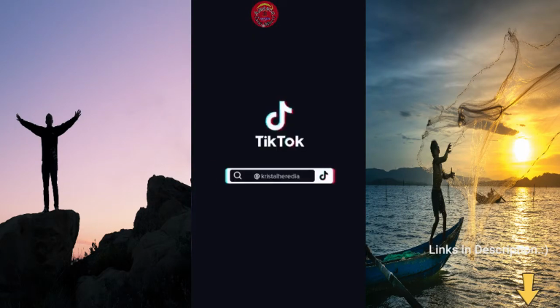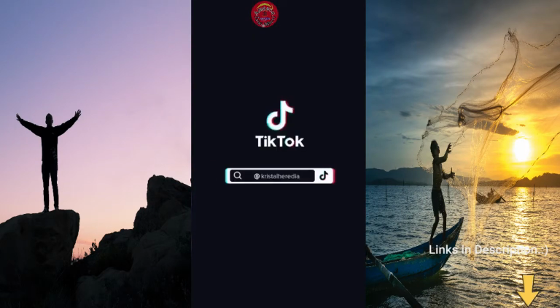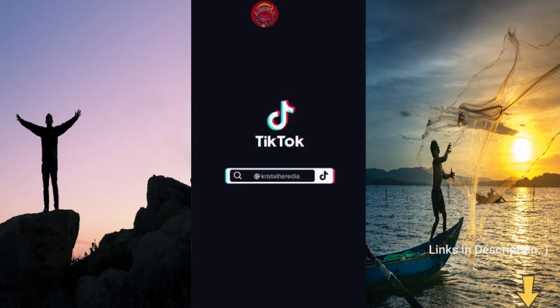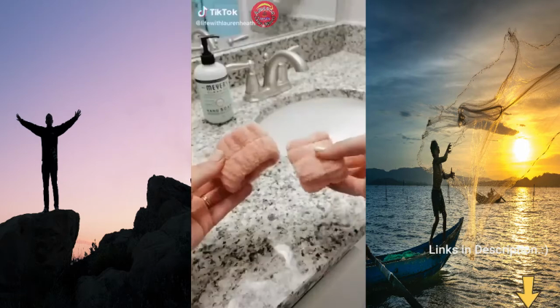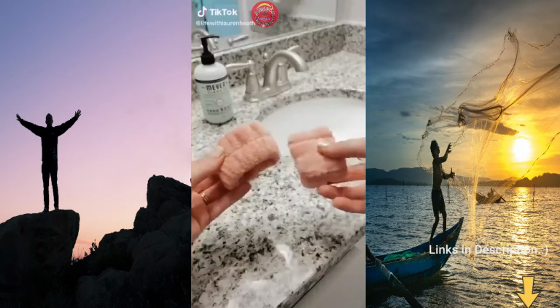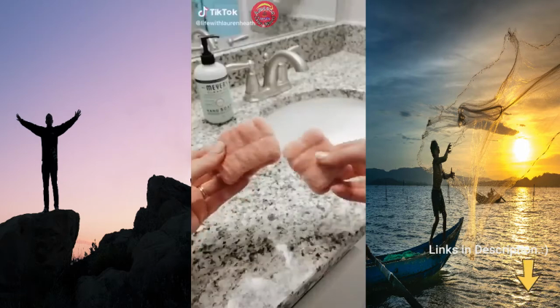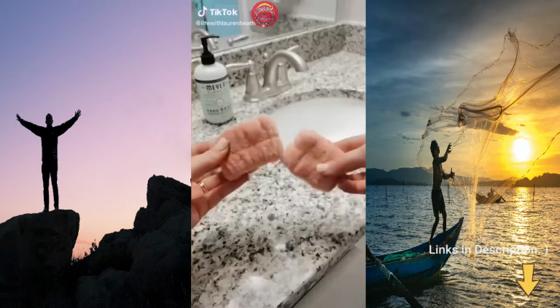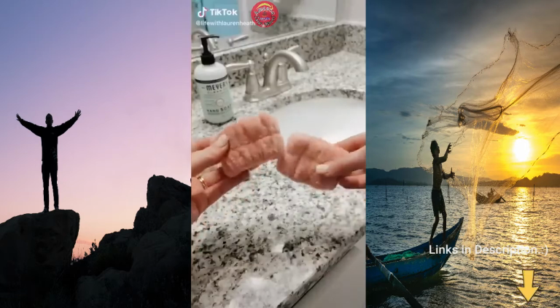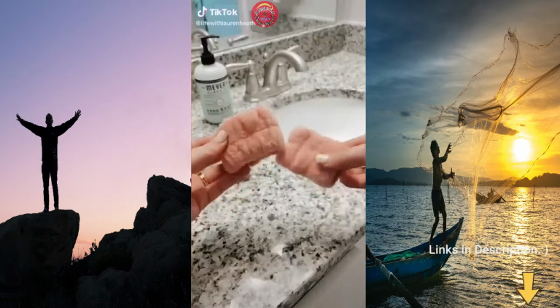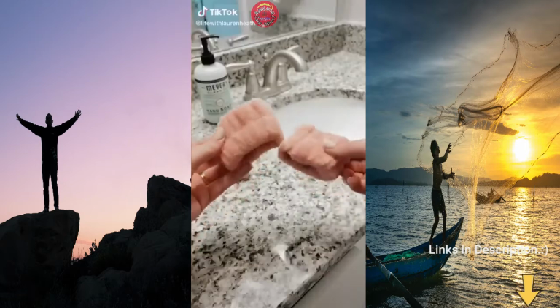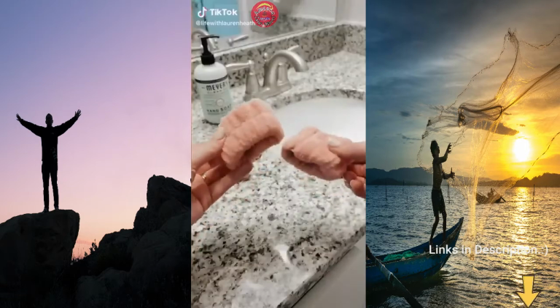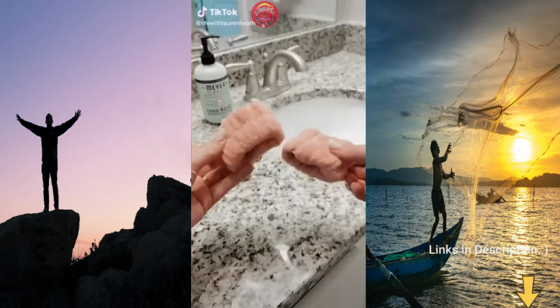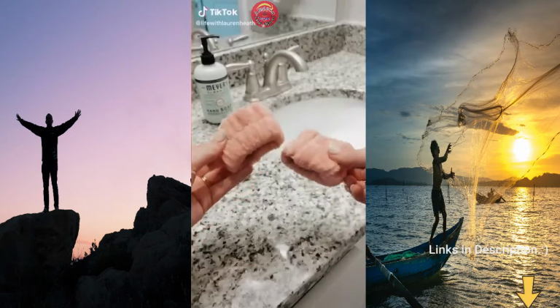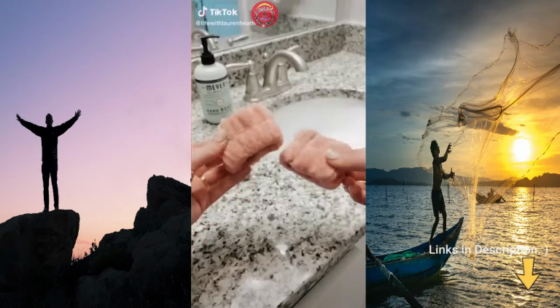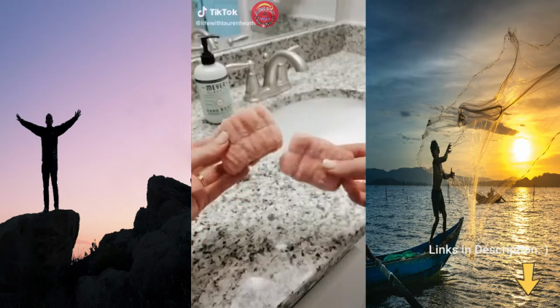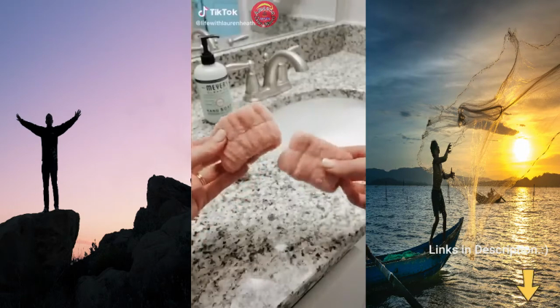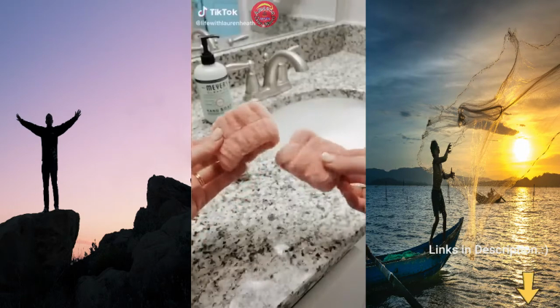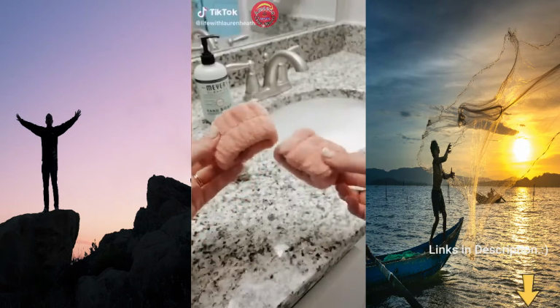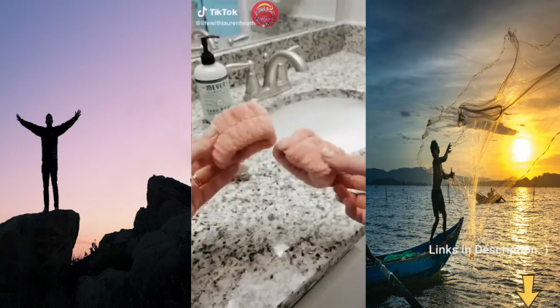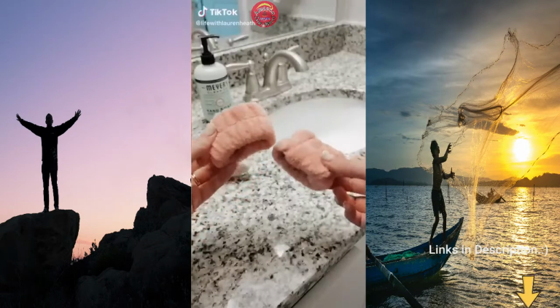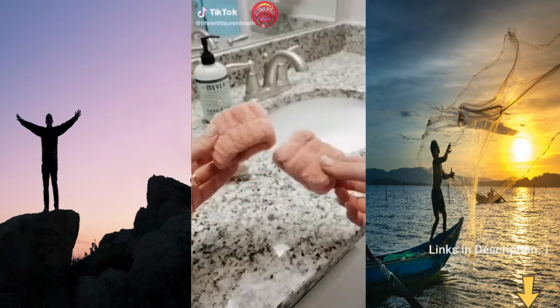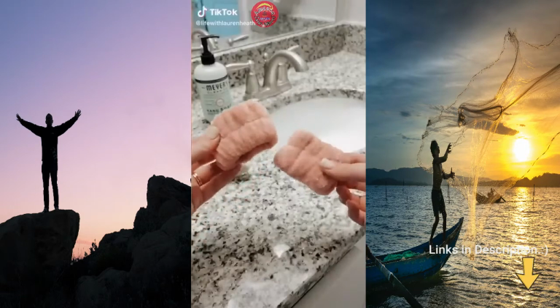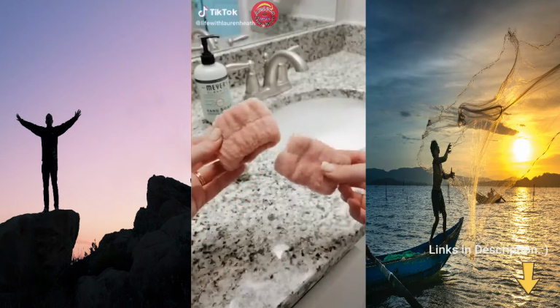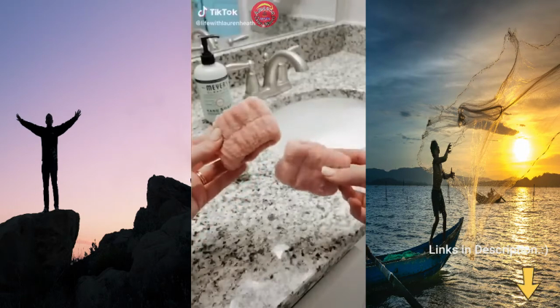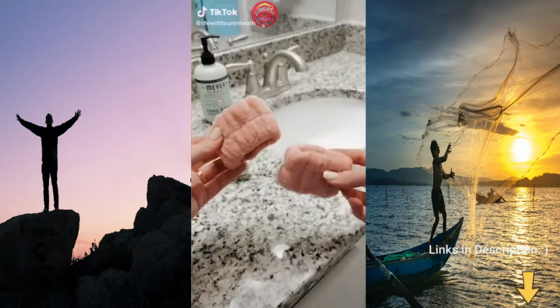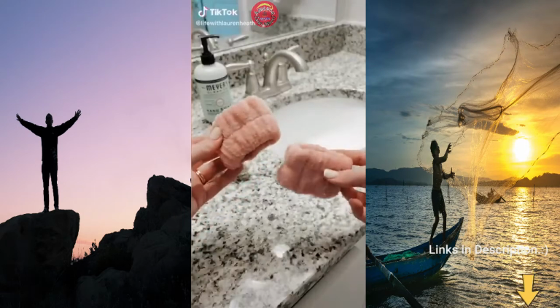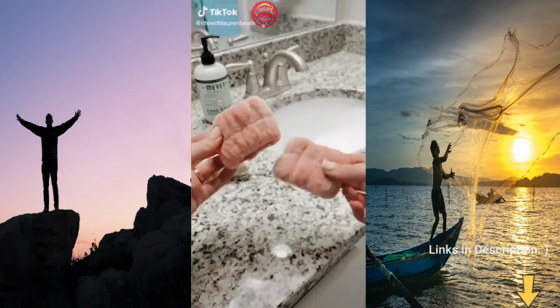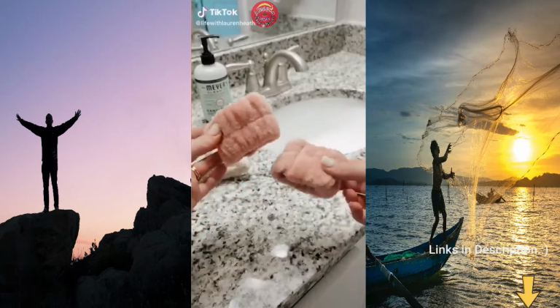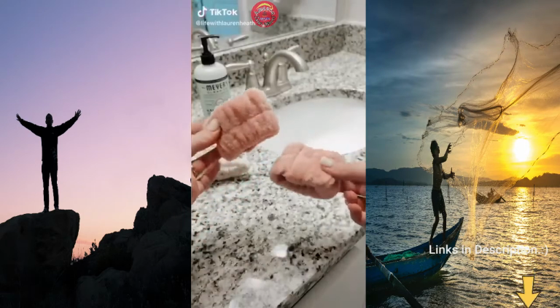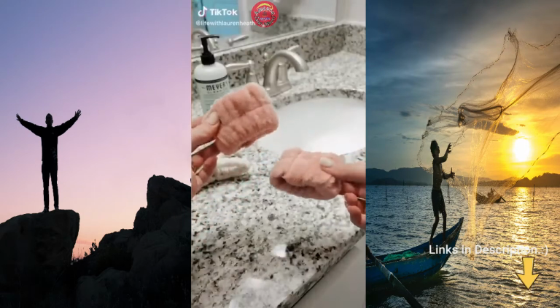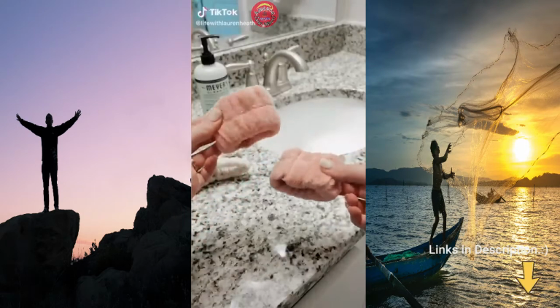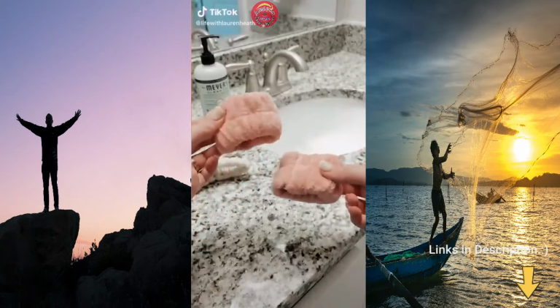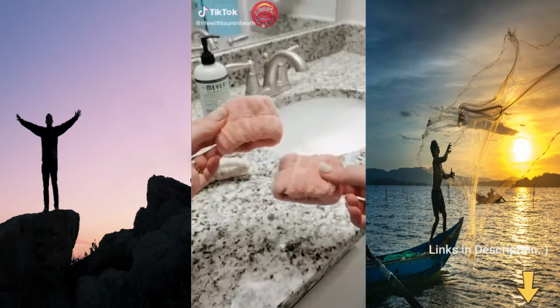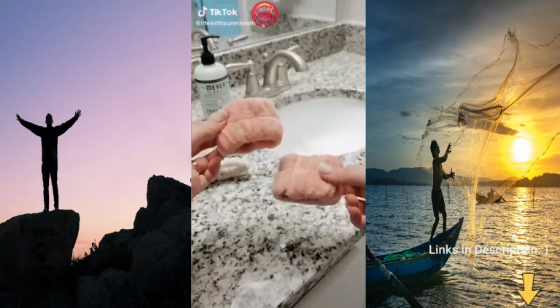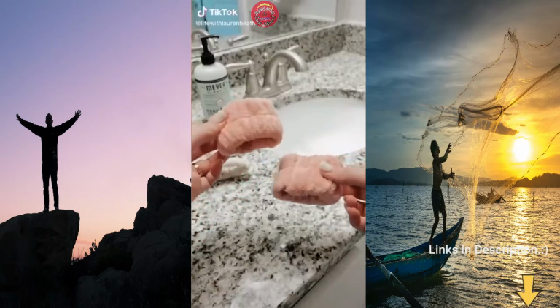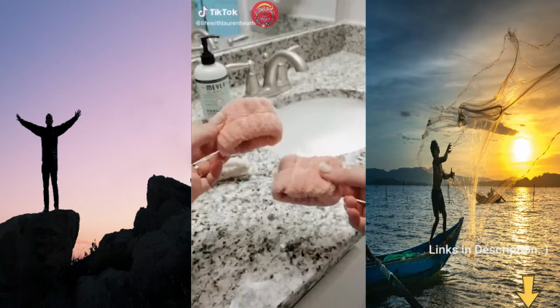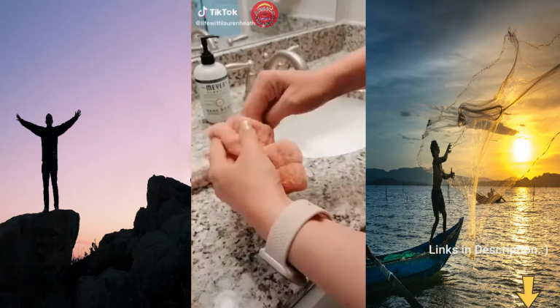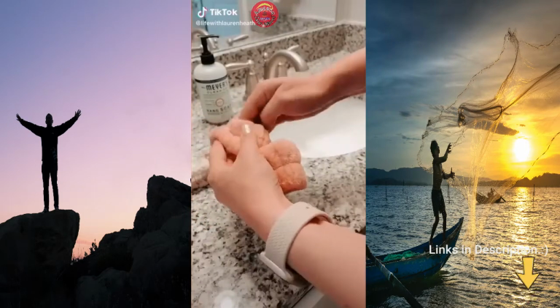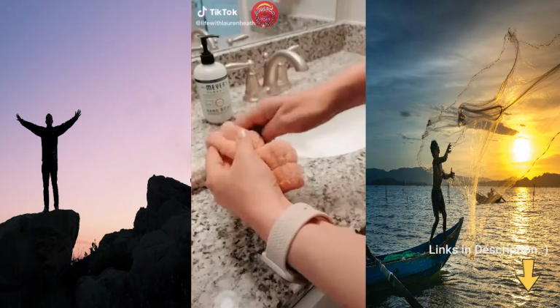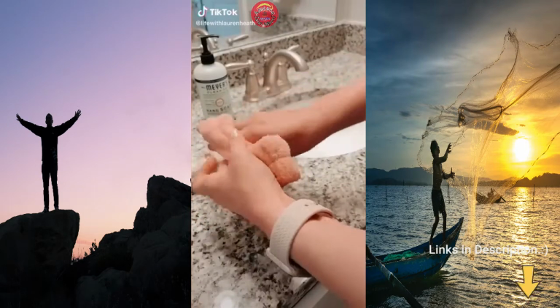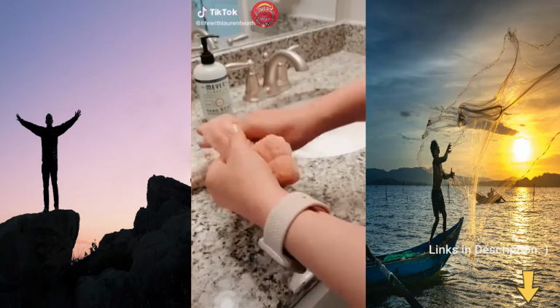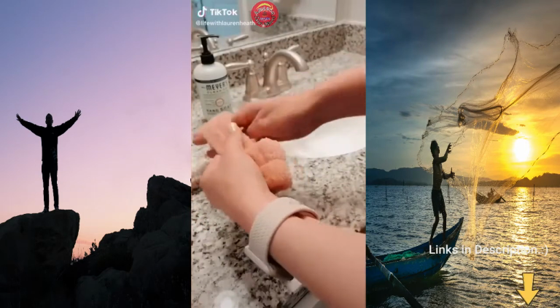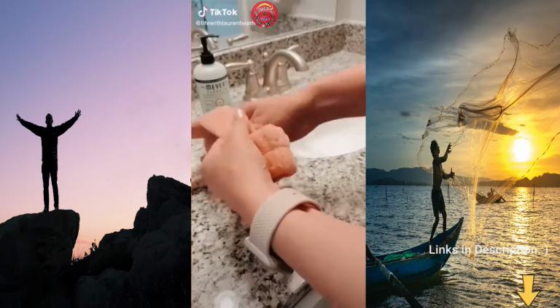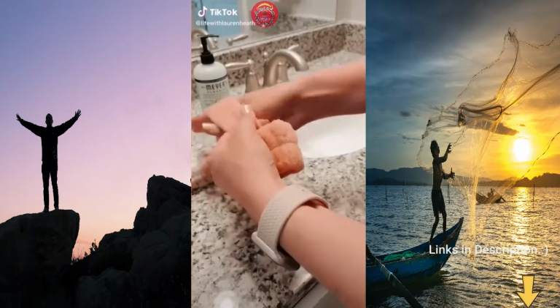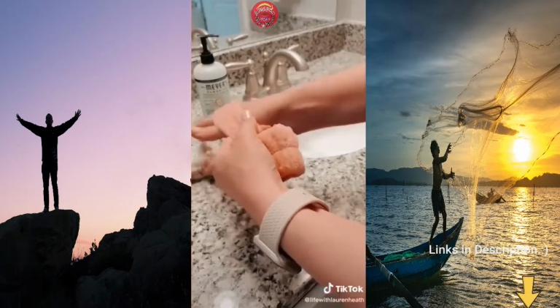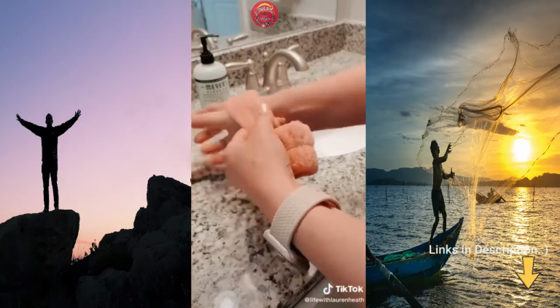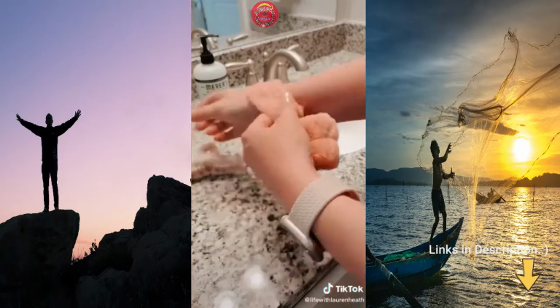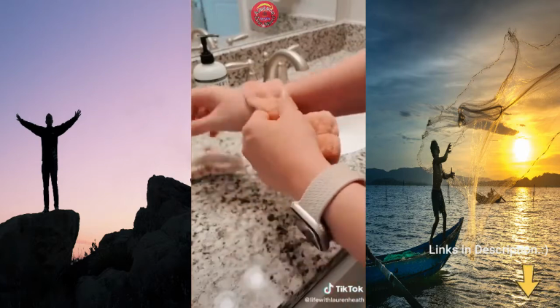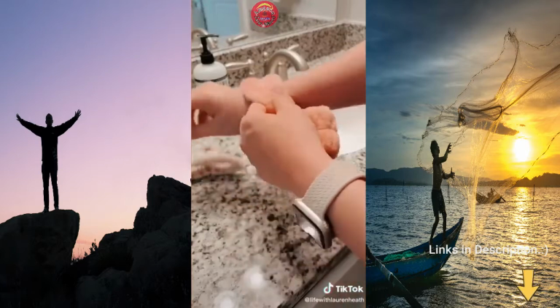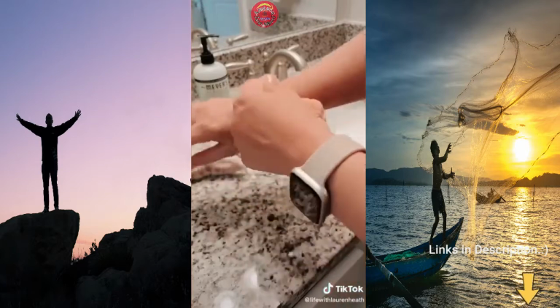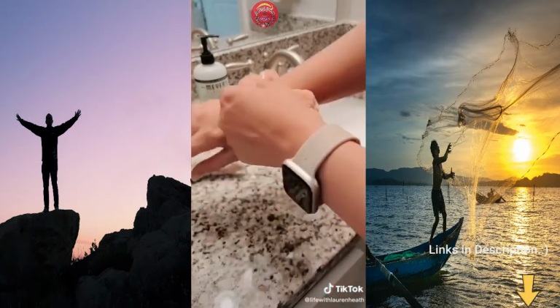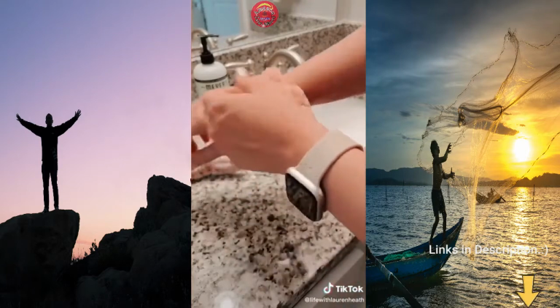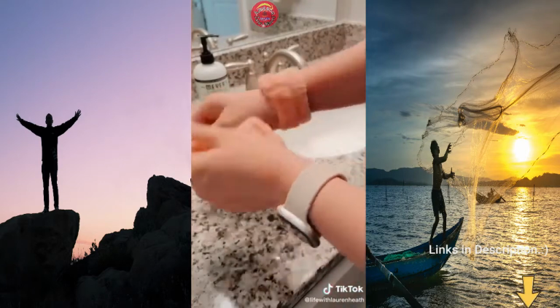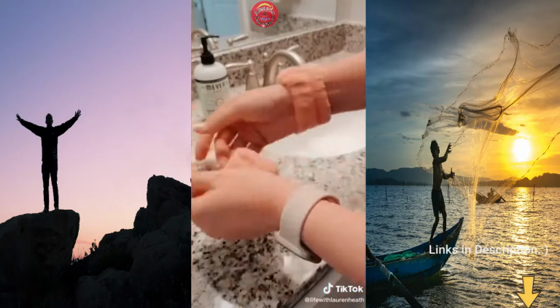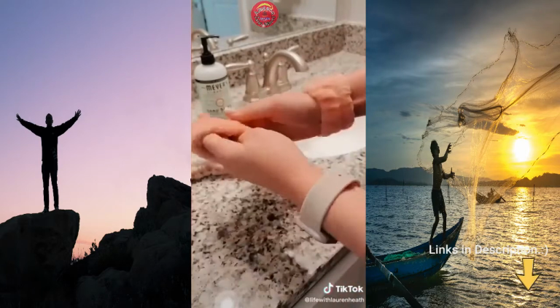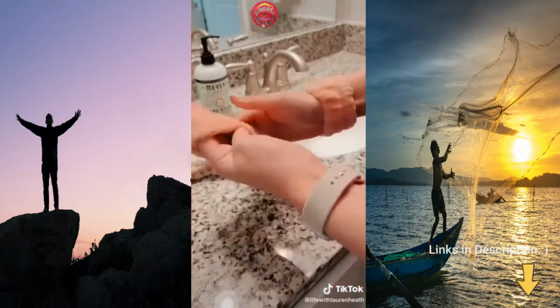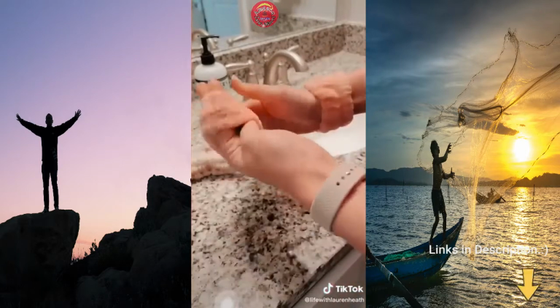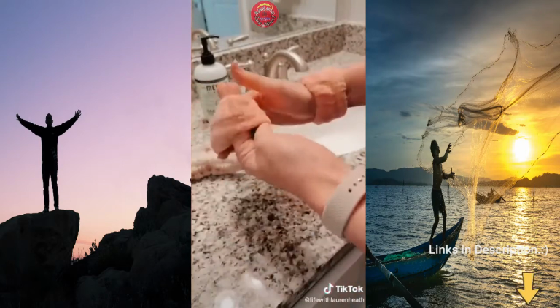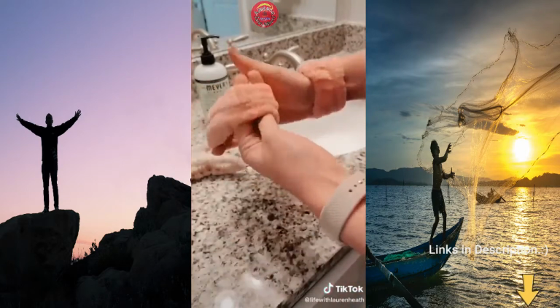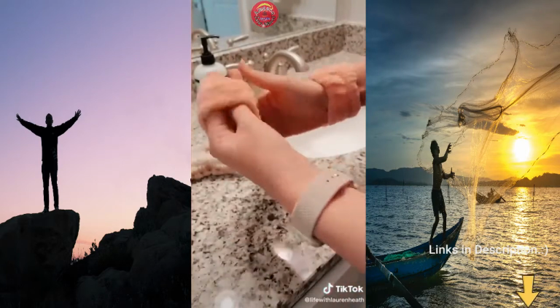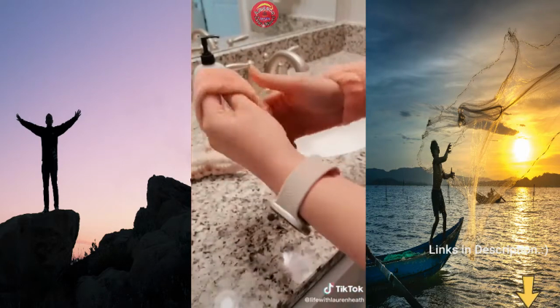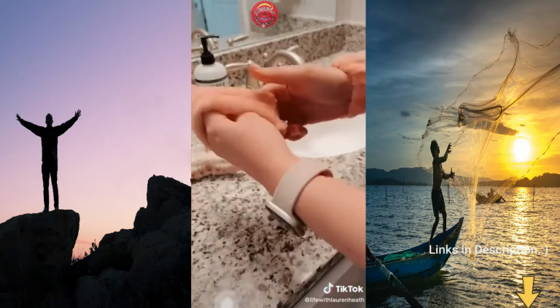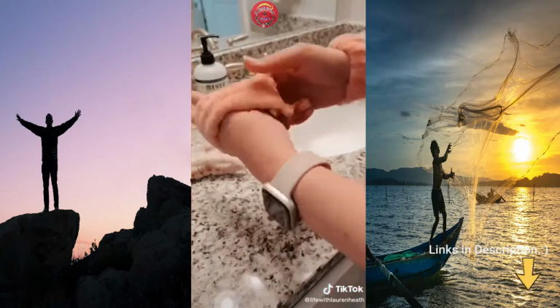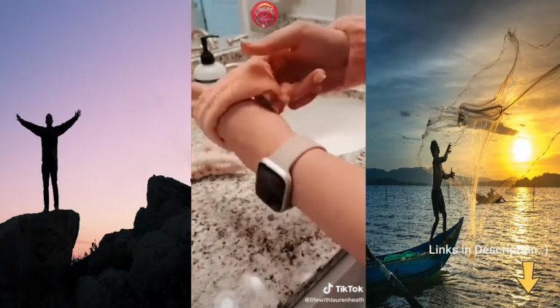Check out this Amazon beauty must-have. These are soft, almost terry-like wristbands that you can slip onto your arms when you're washing your face.